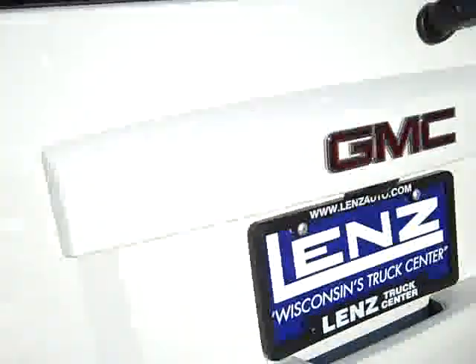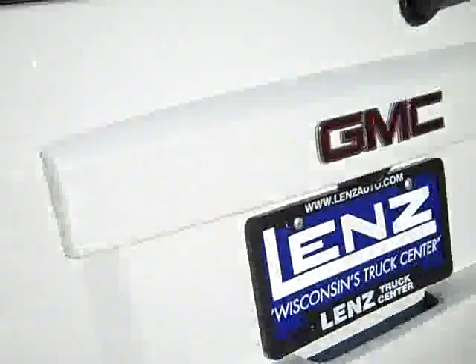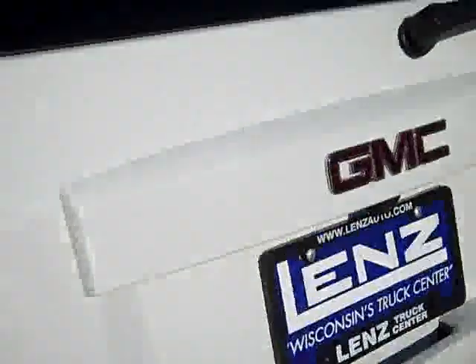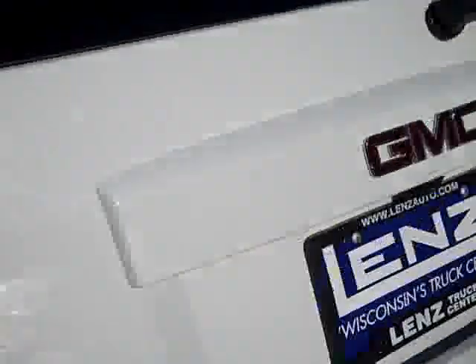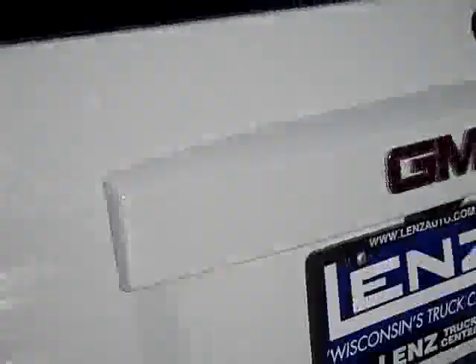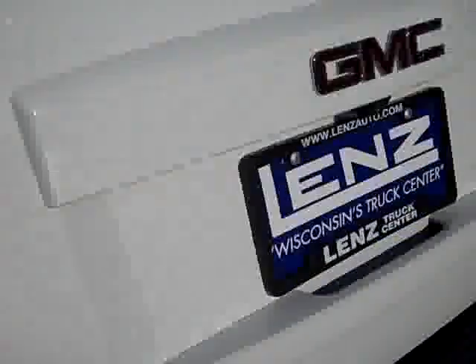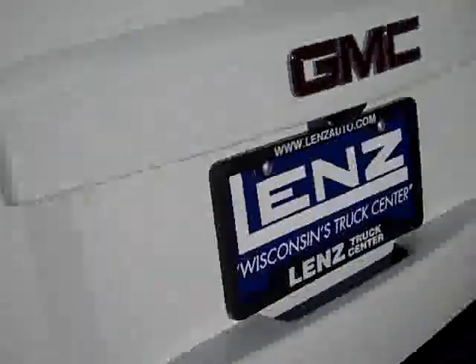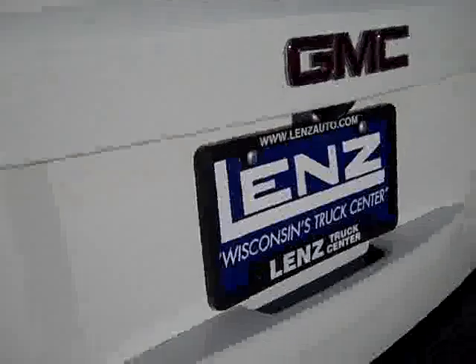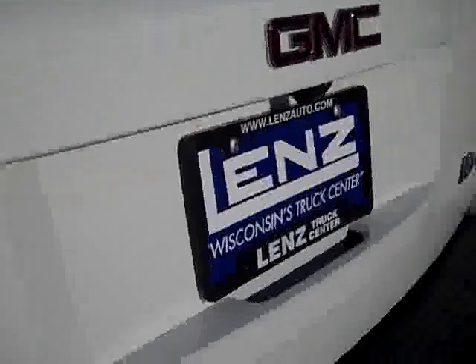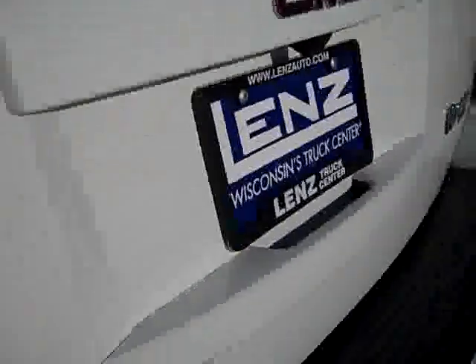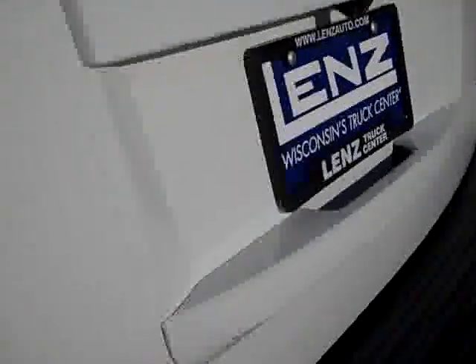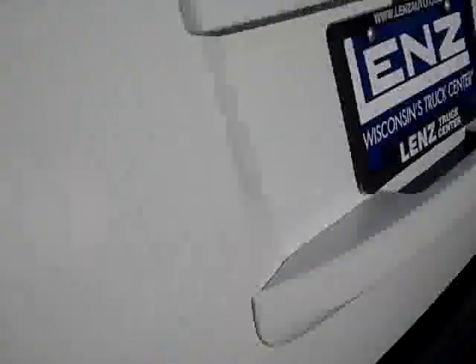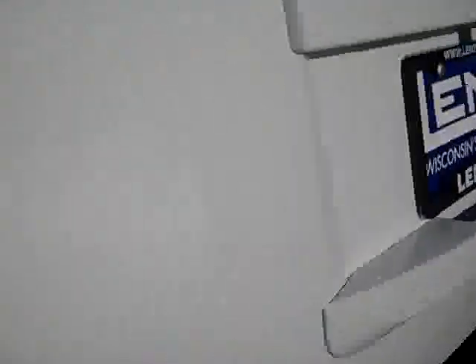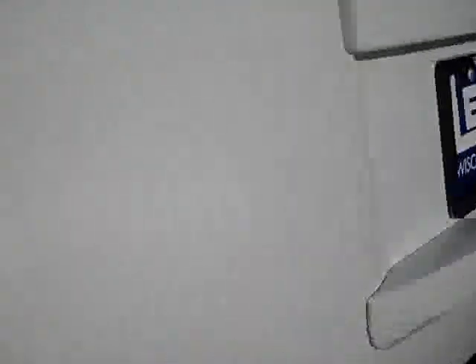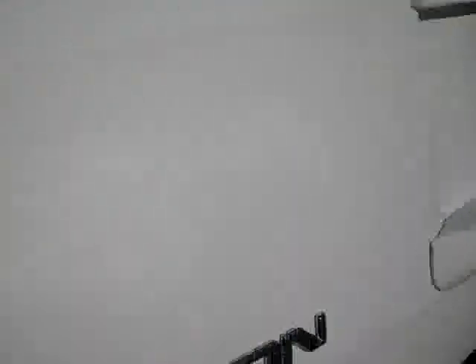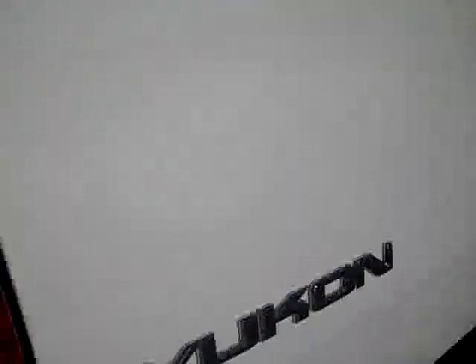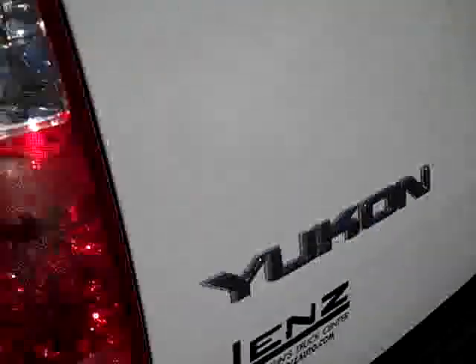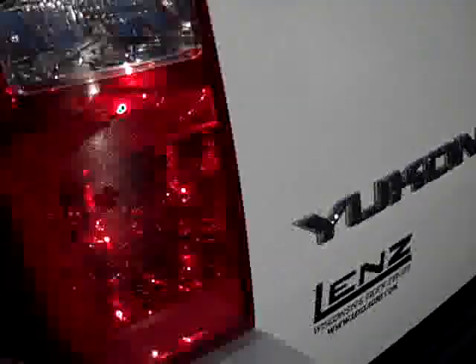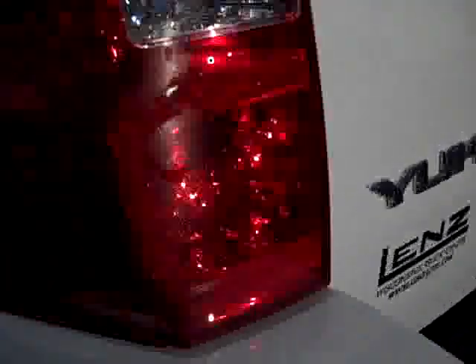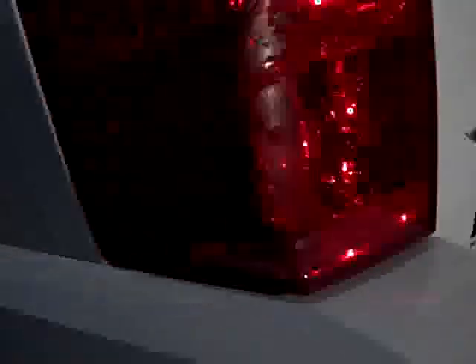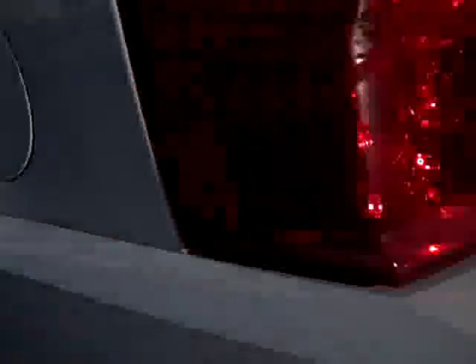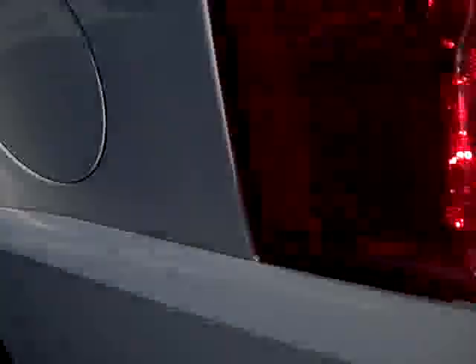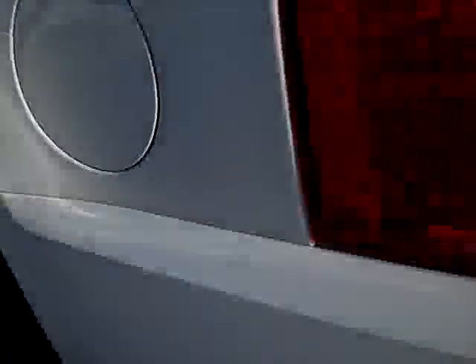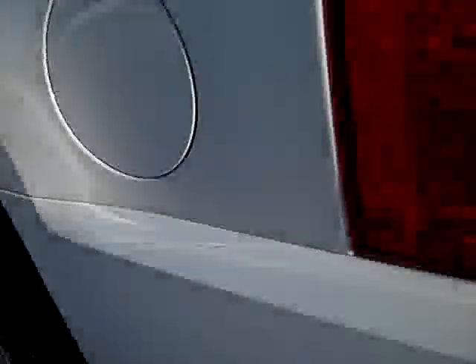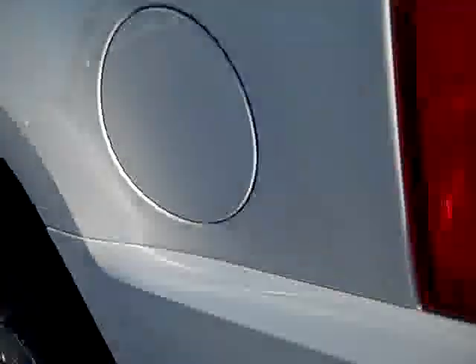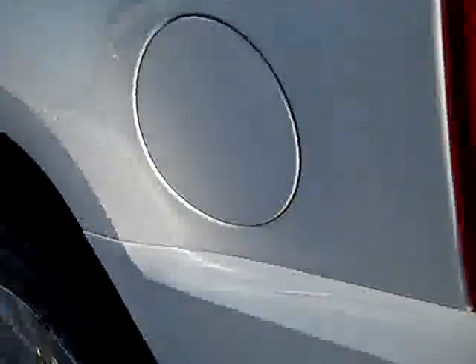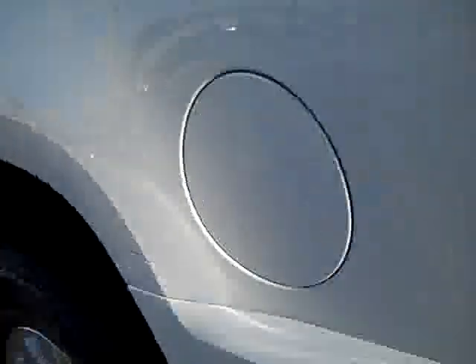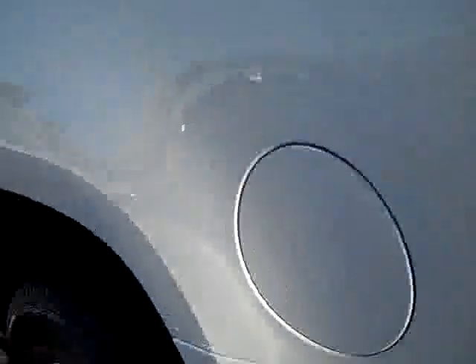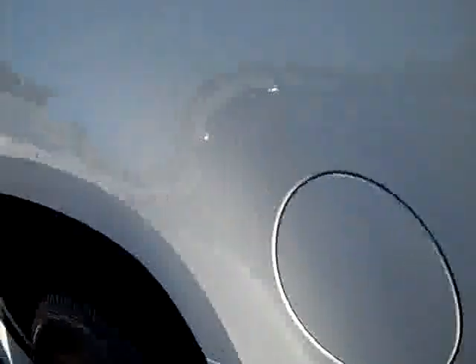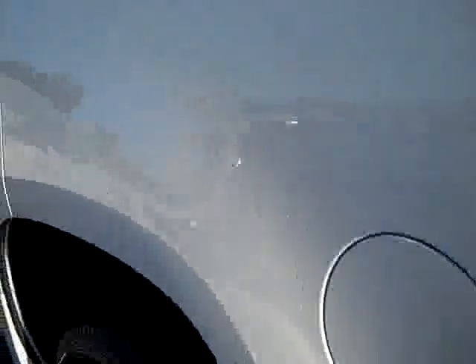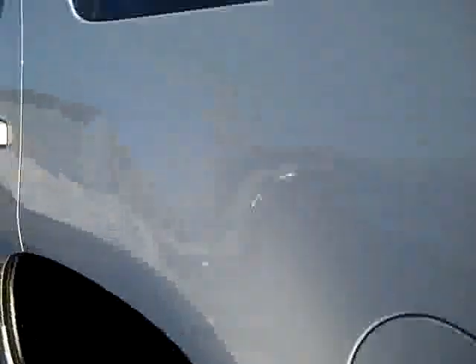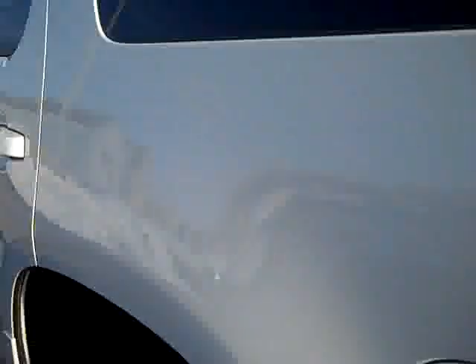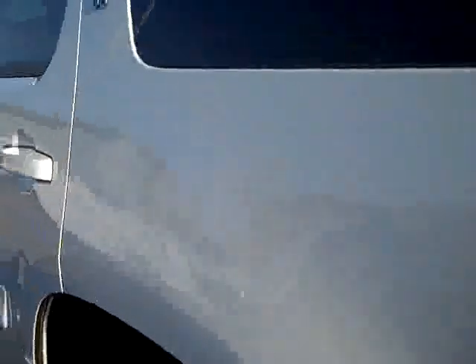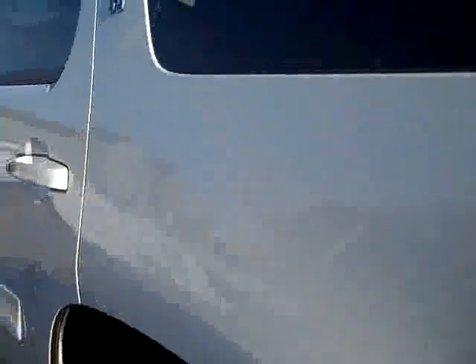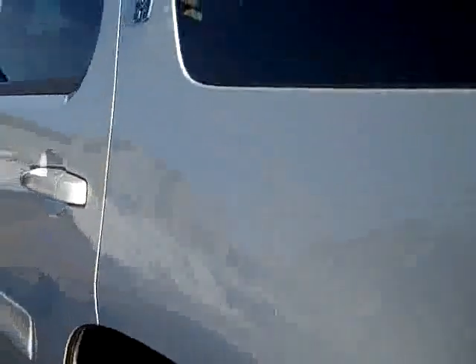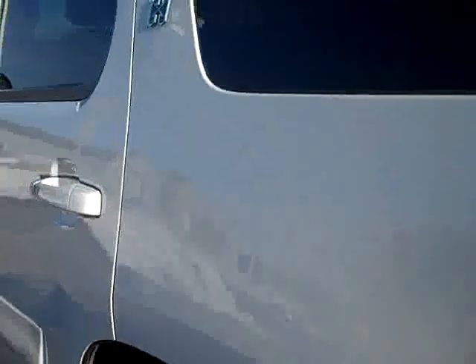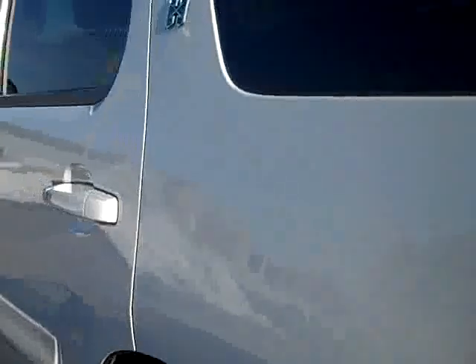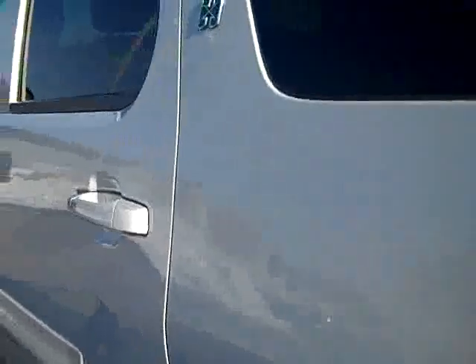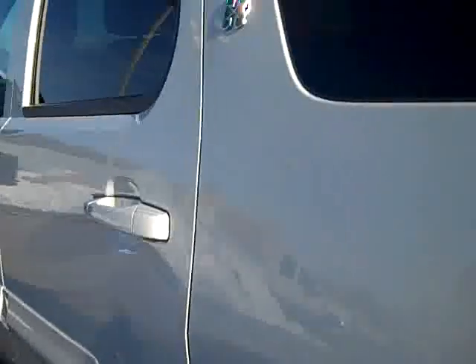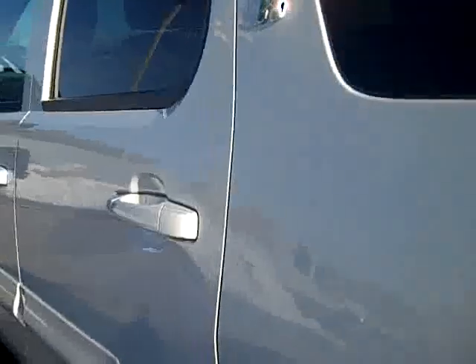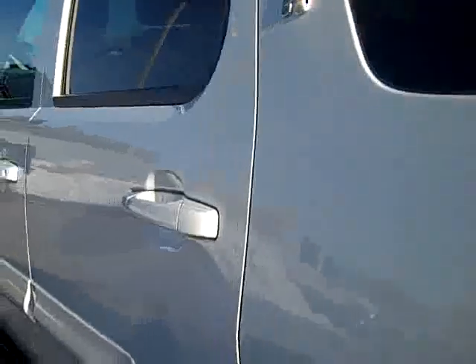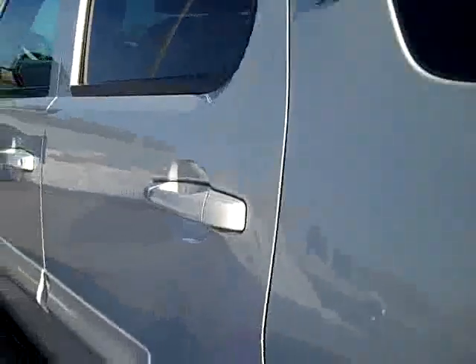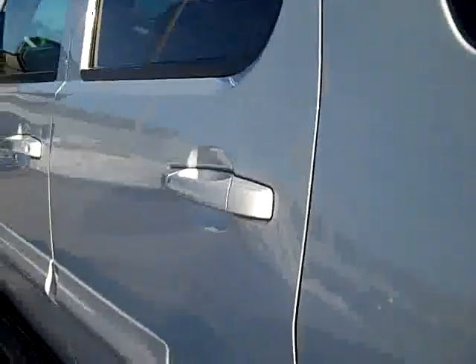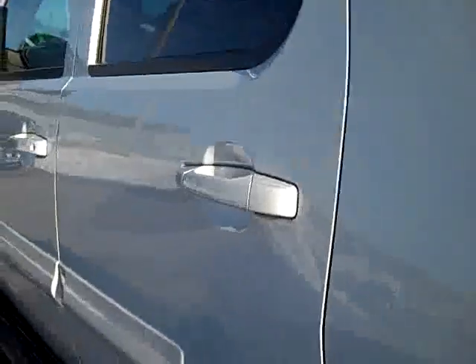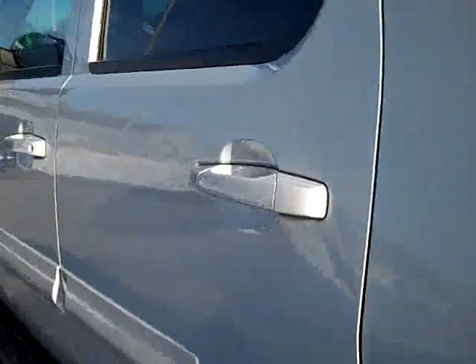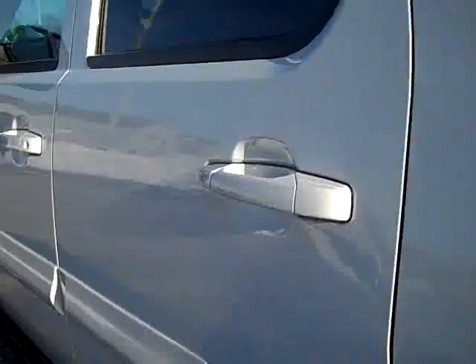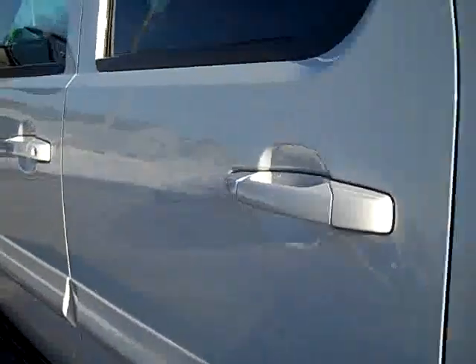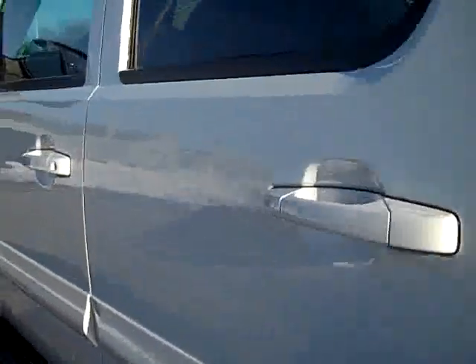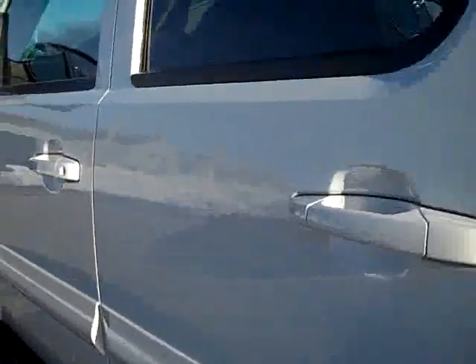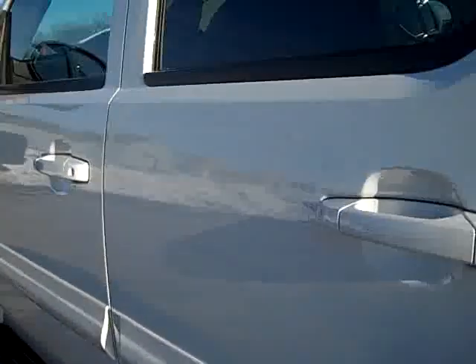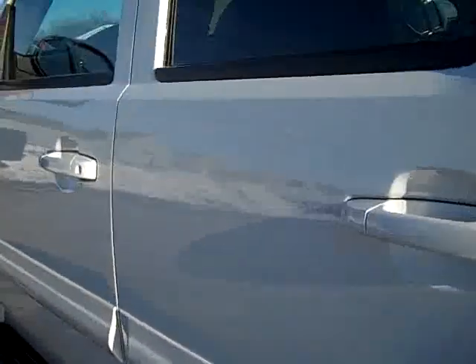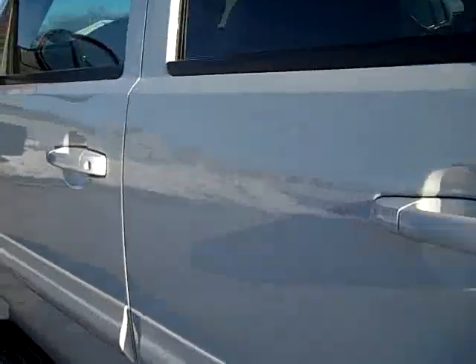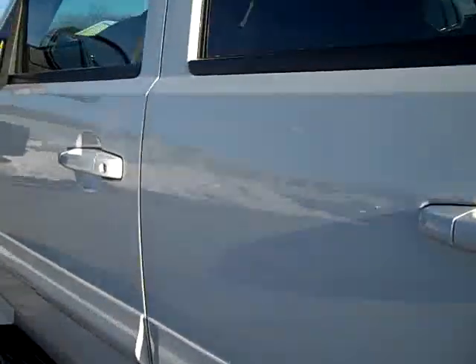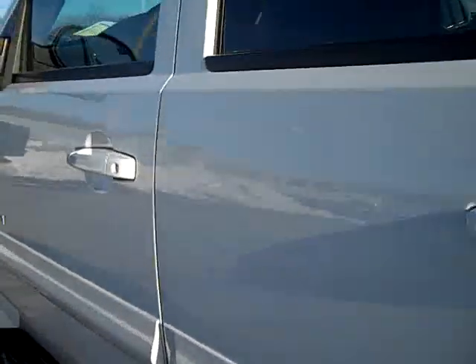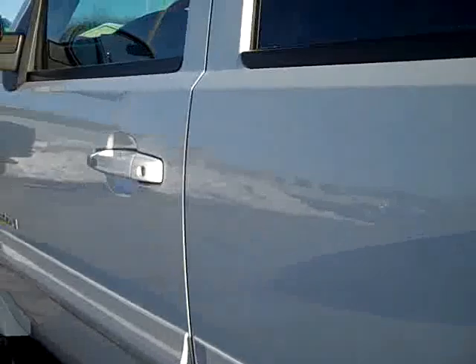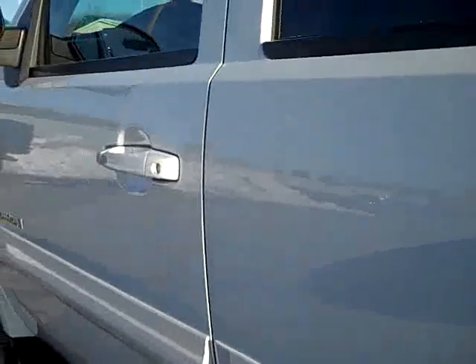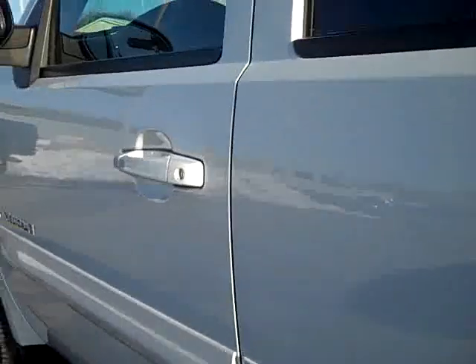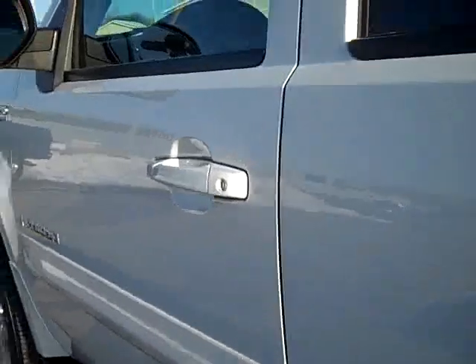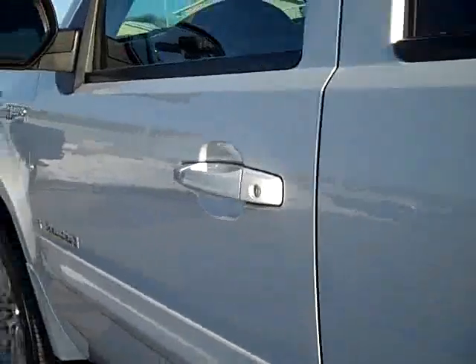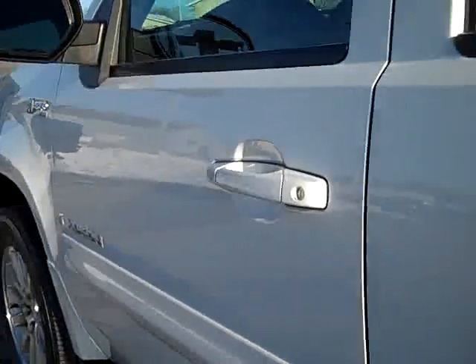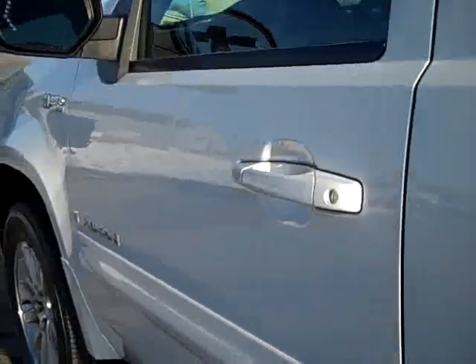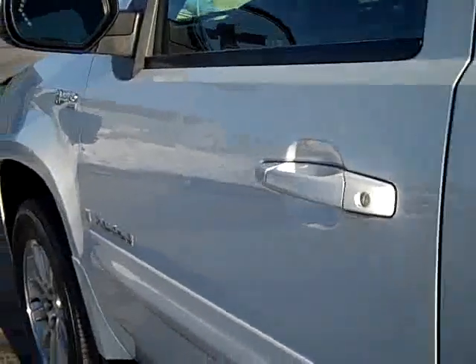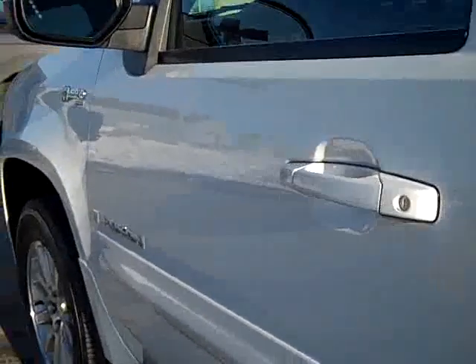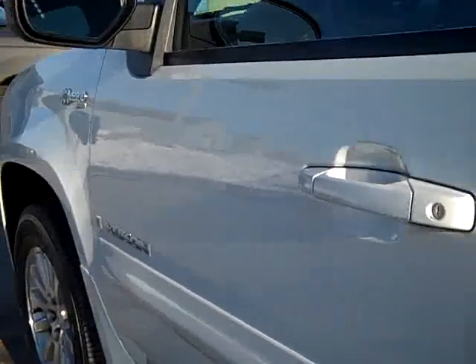Reverse camera. Down this side of the vehicle, it's just as clean as the other side.